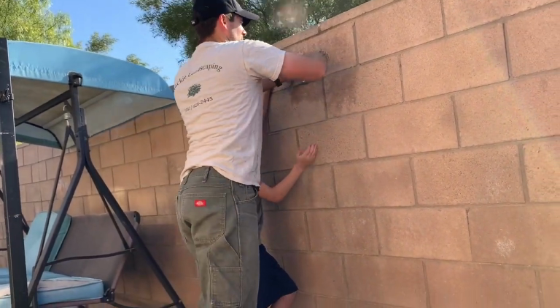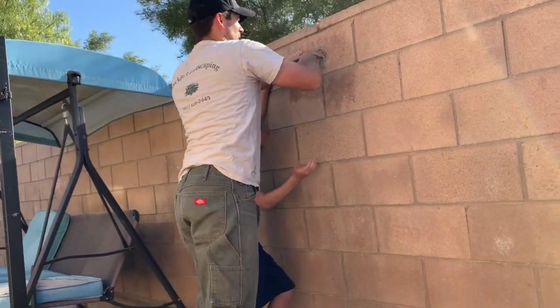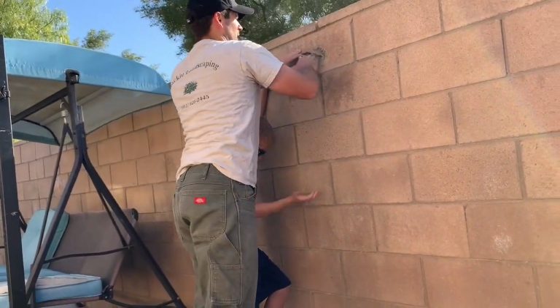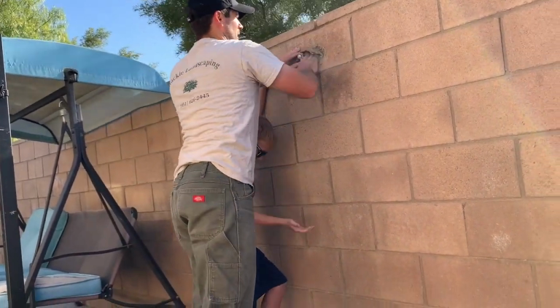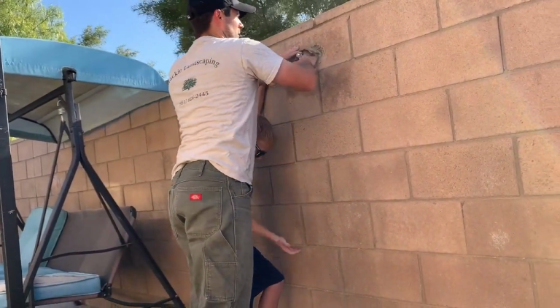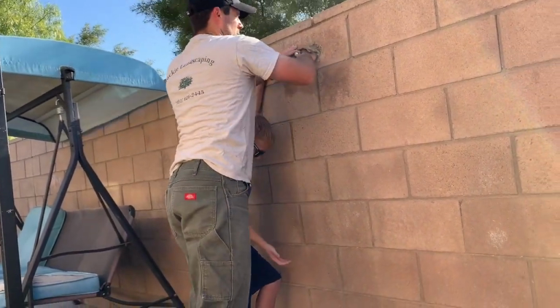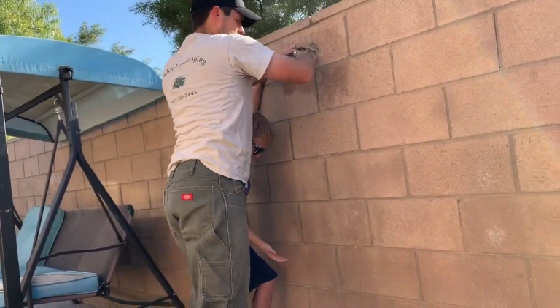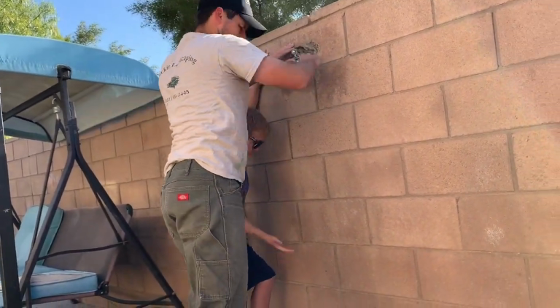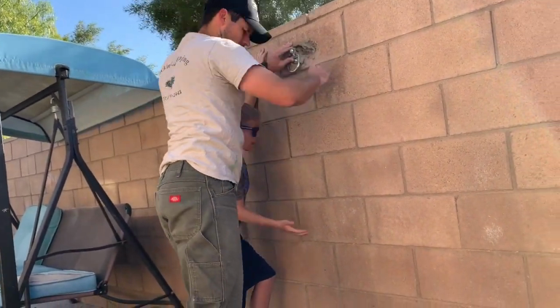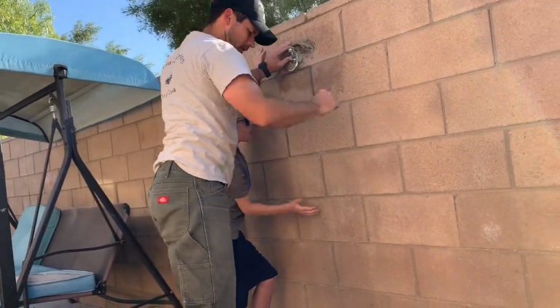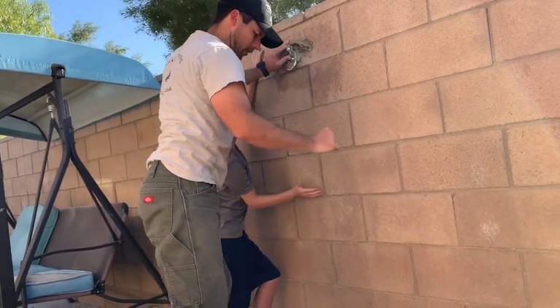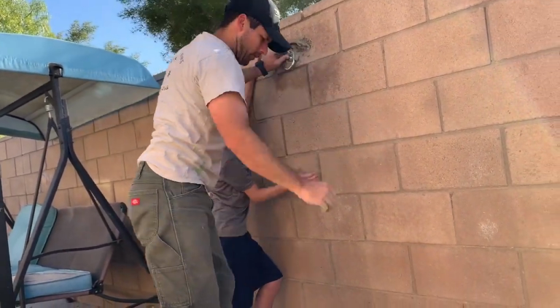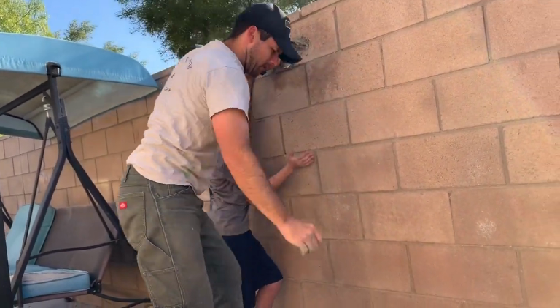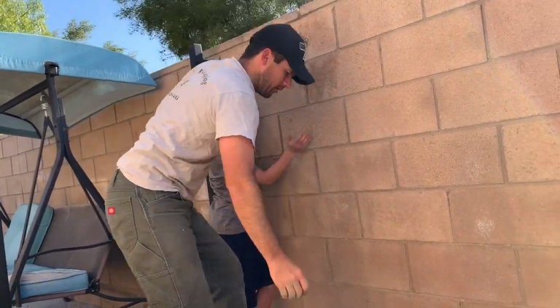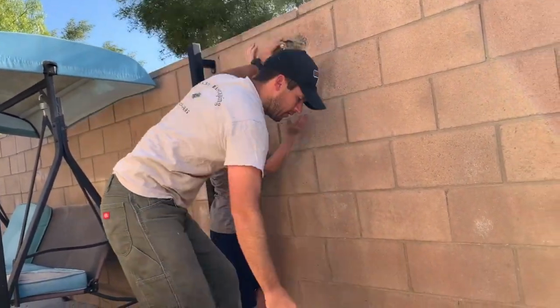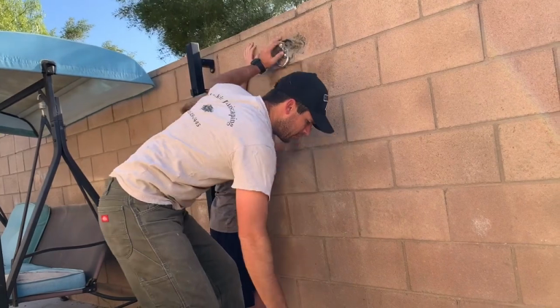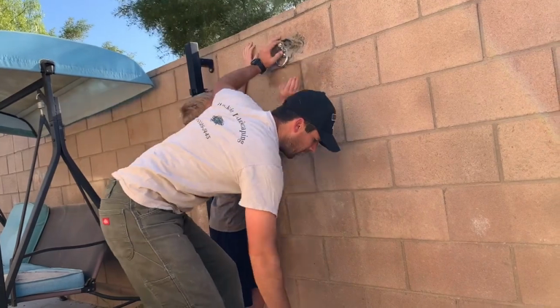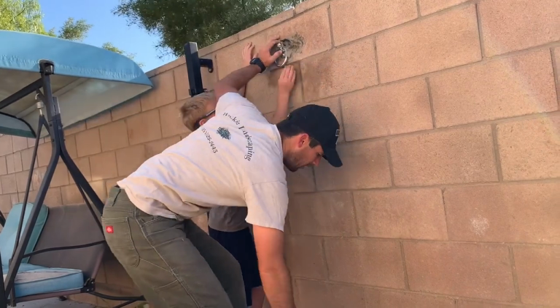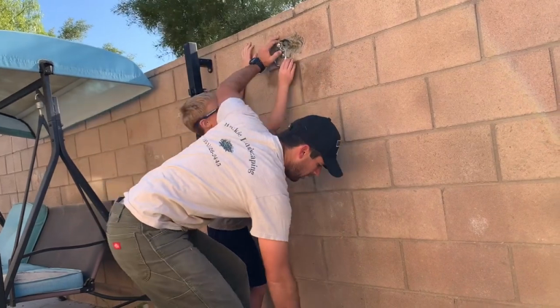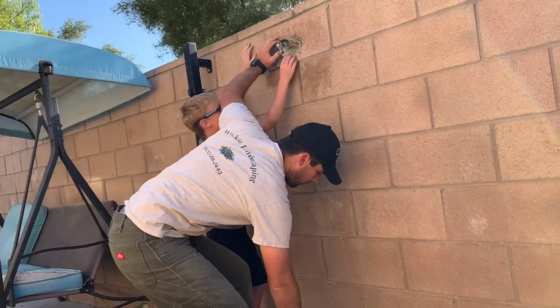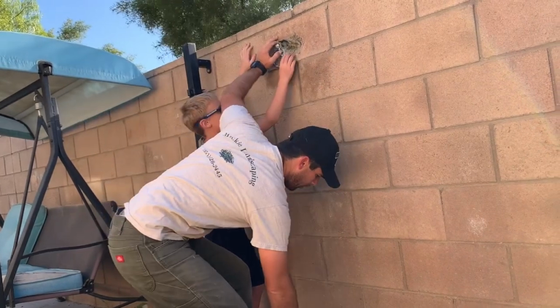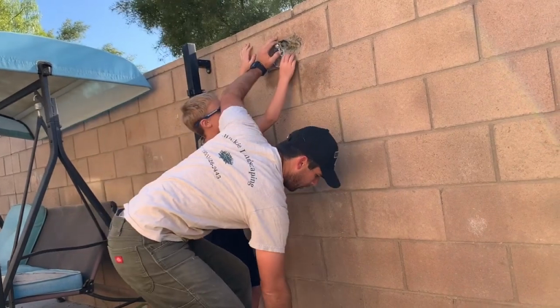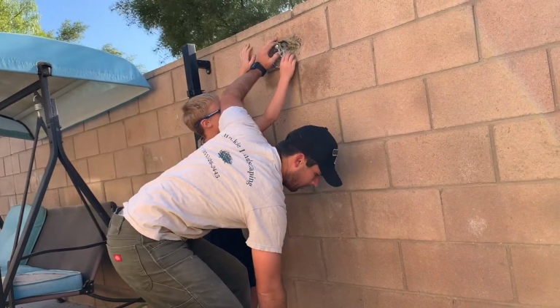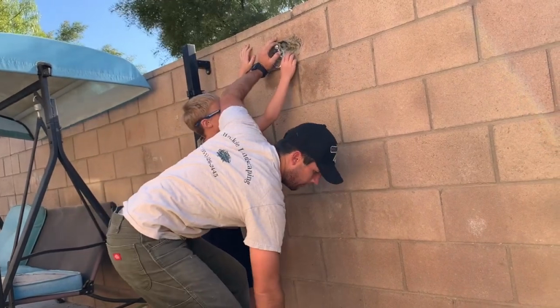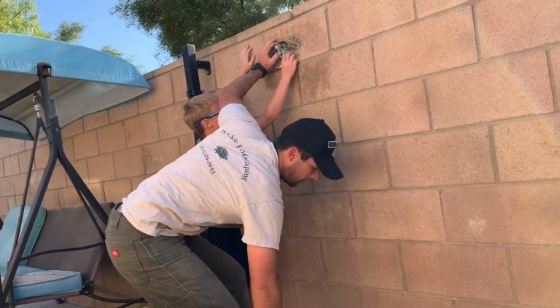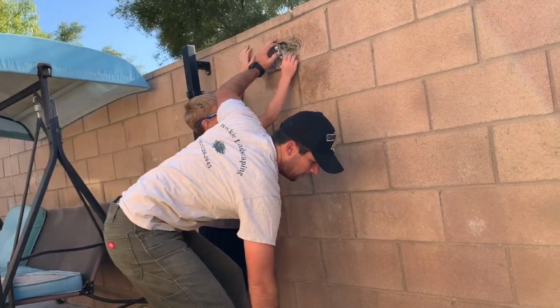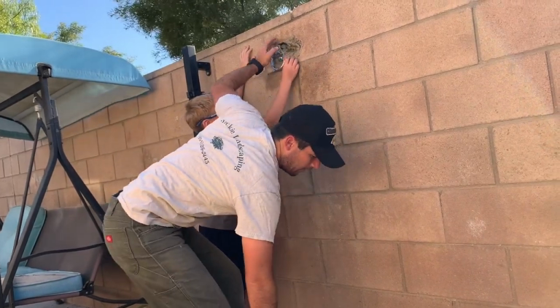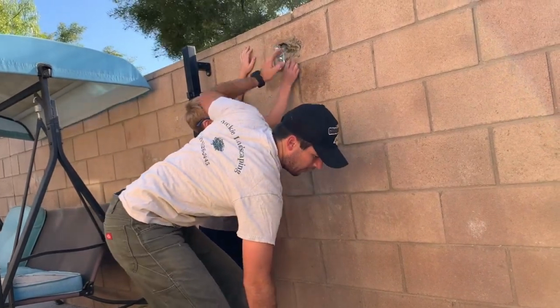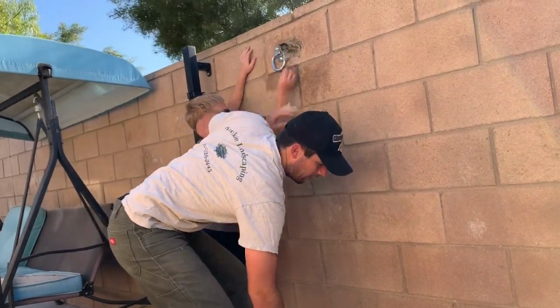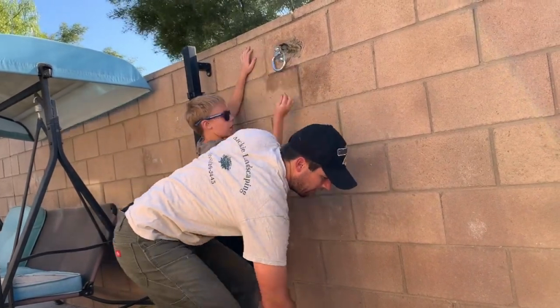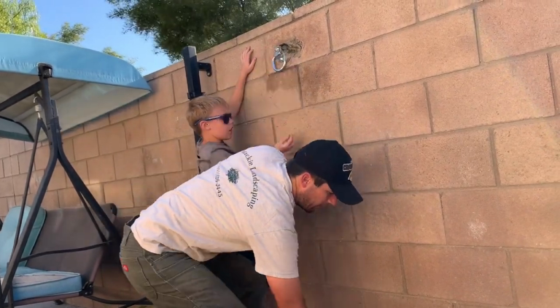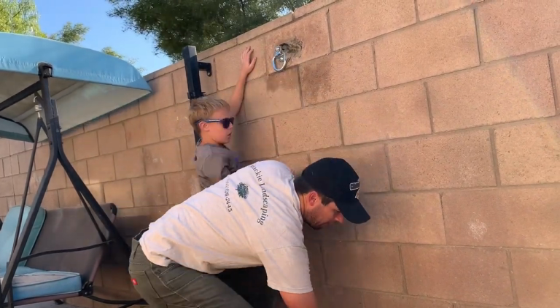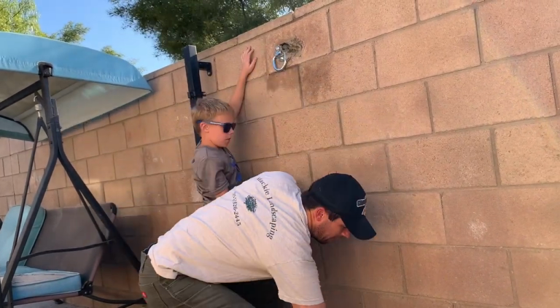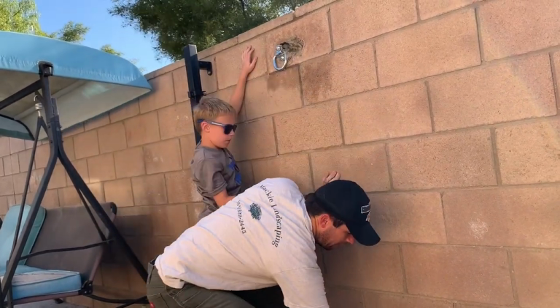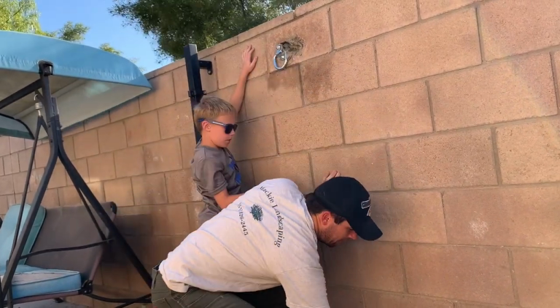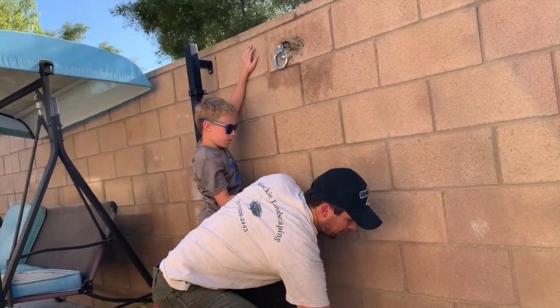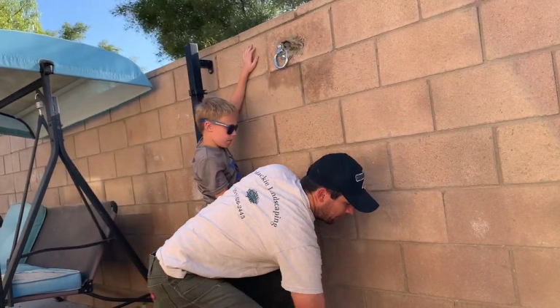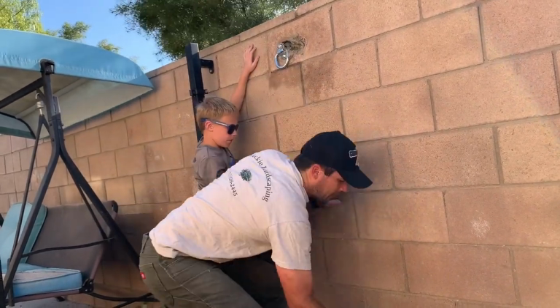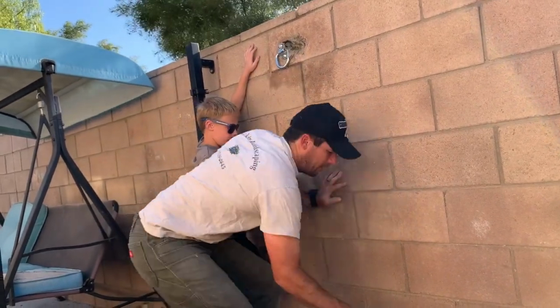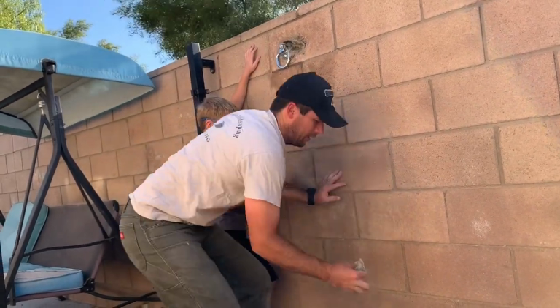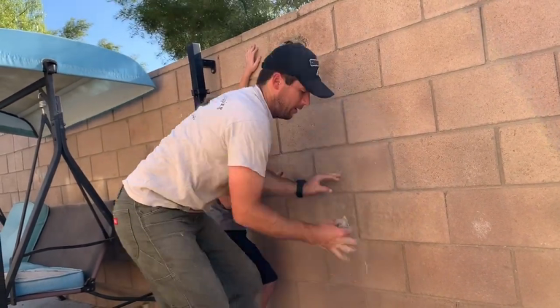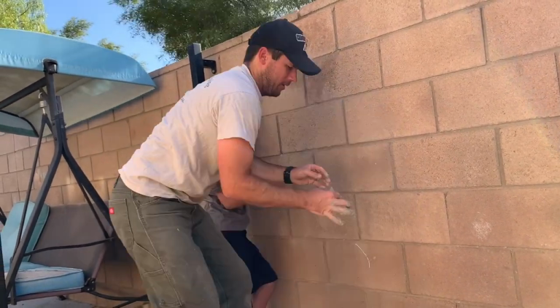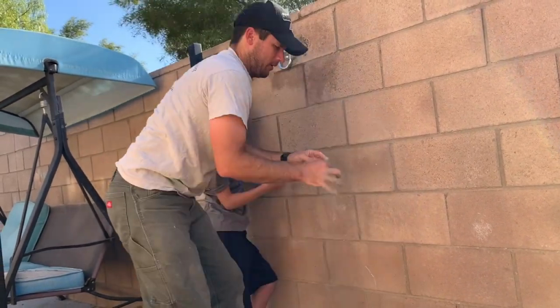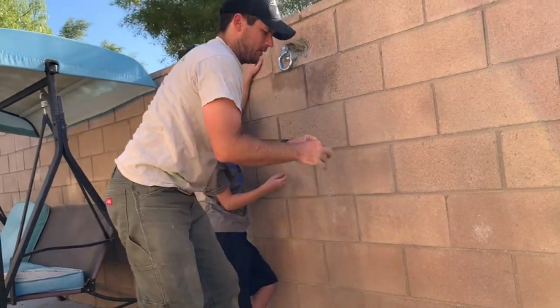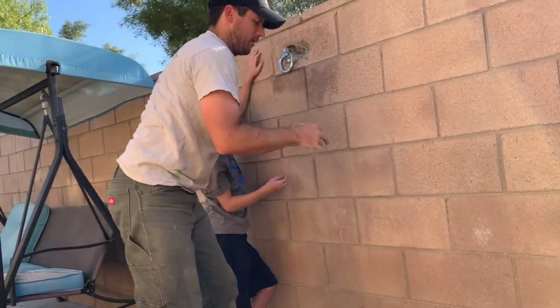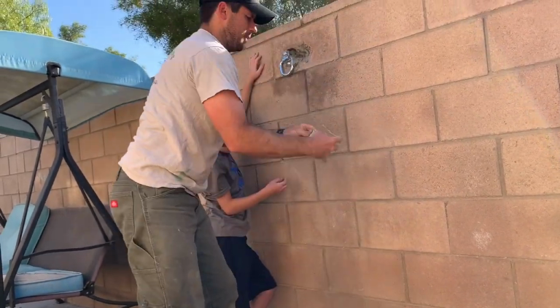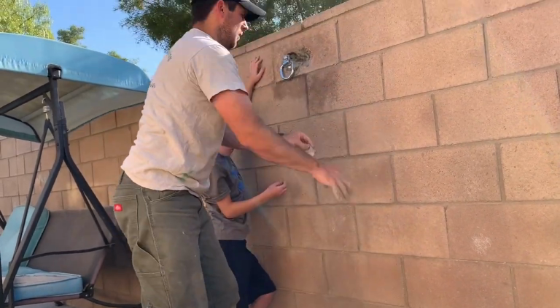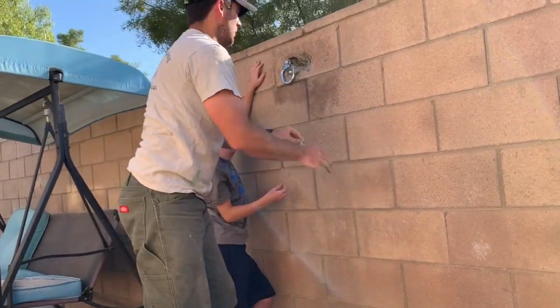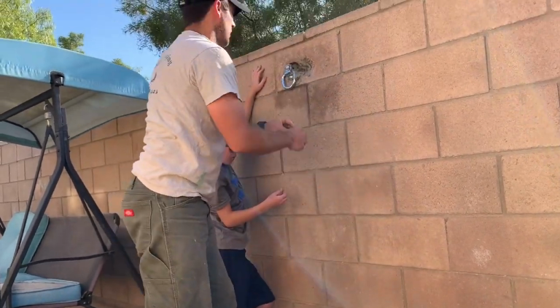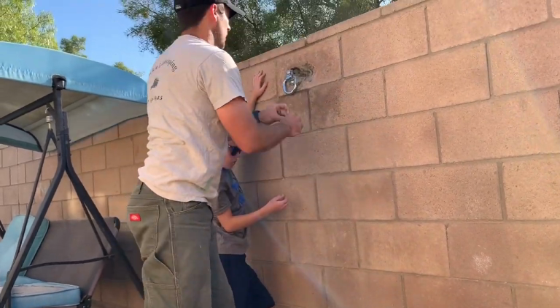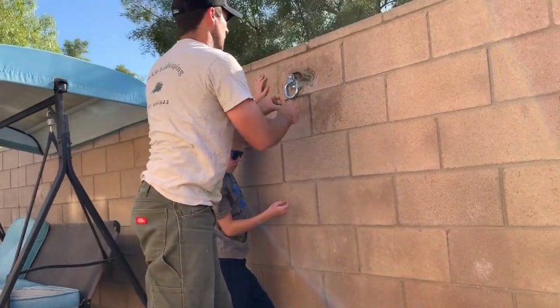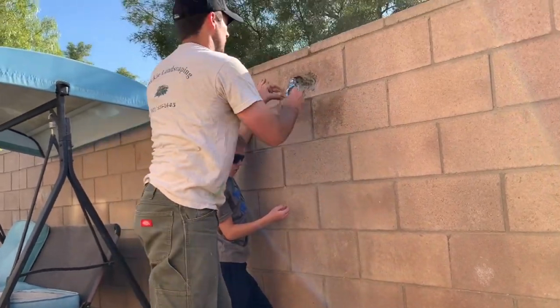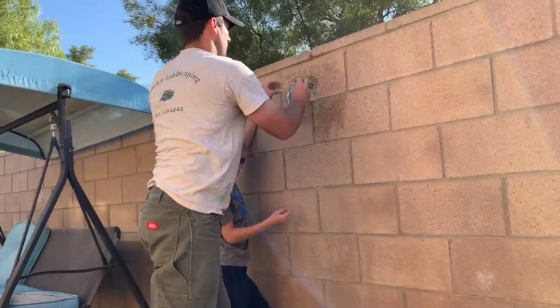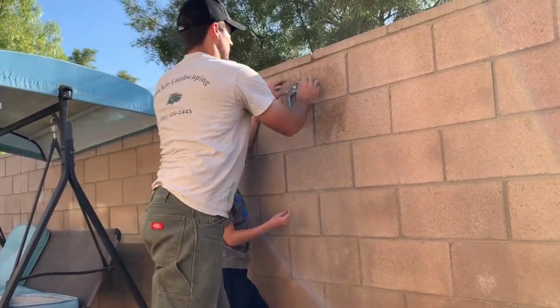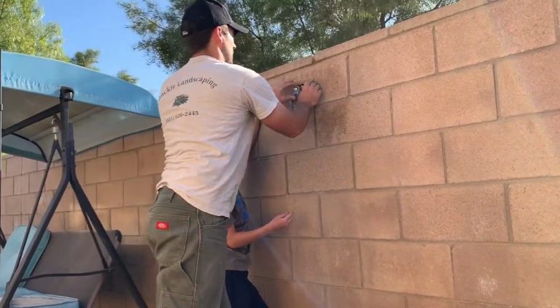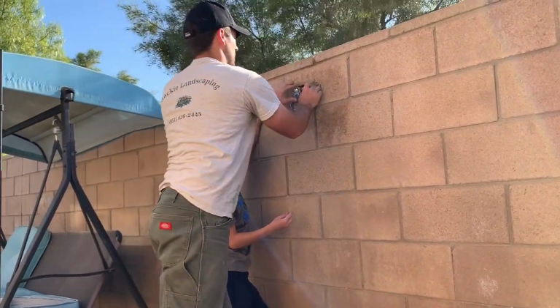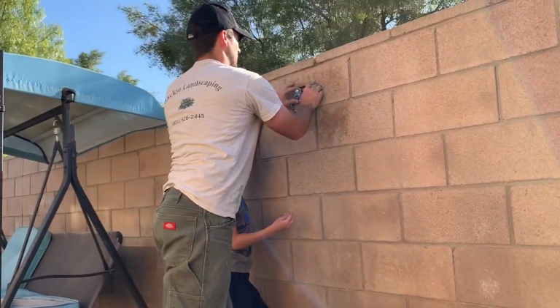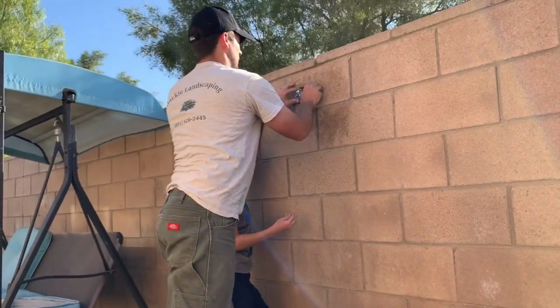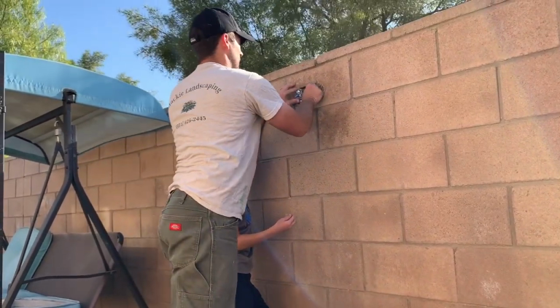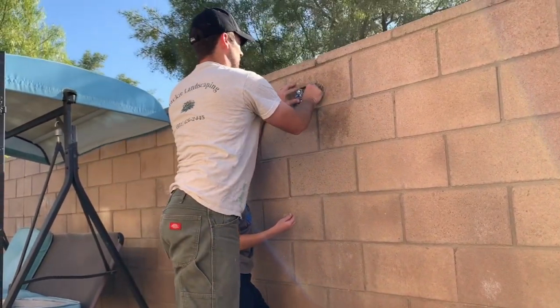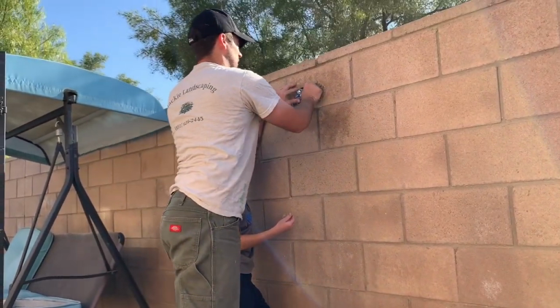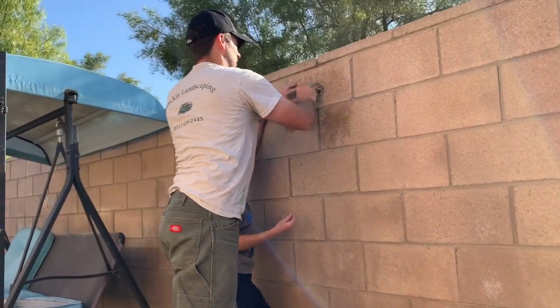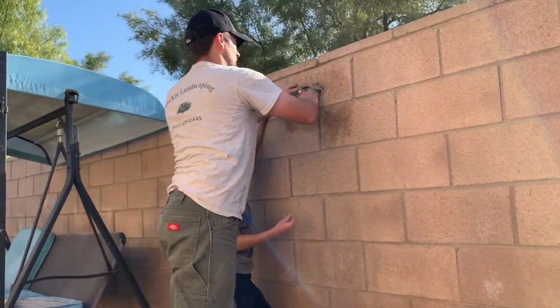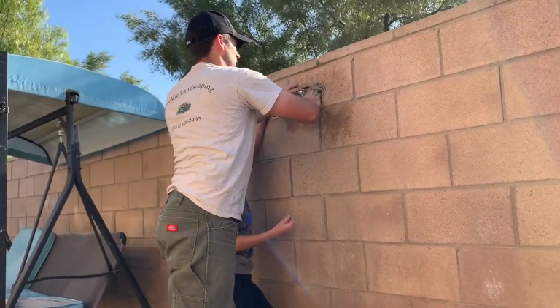We're trying to fill up this whole entire hole. Just put those concrete rocks in there too.